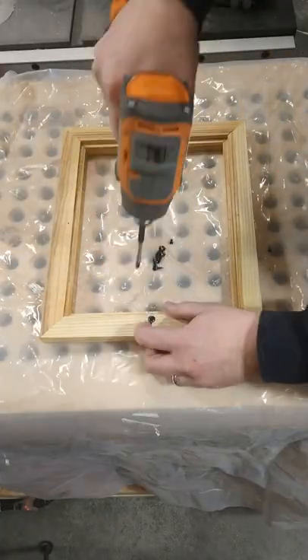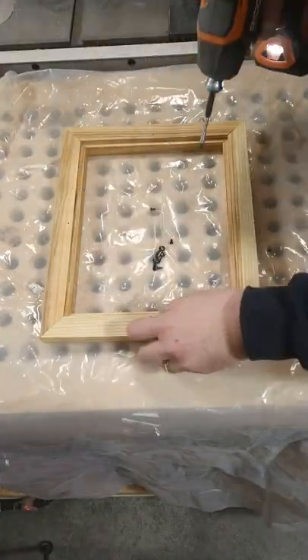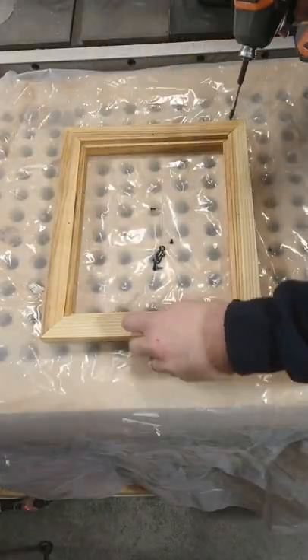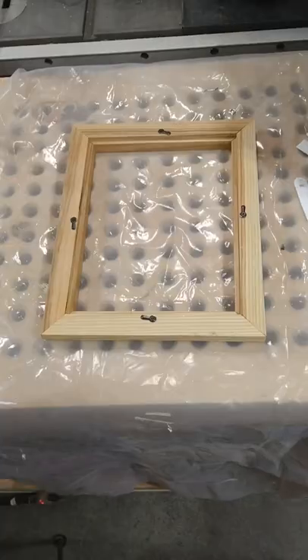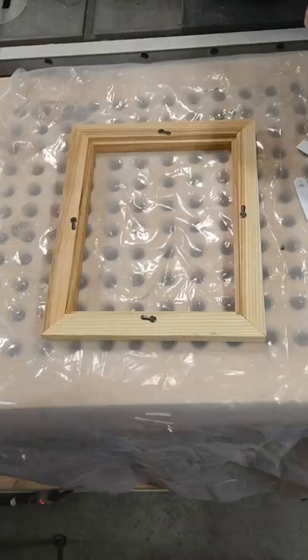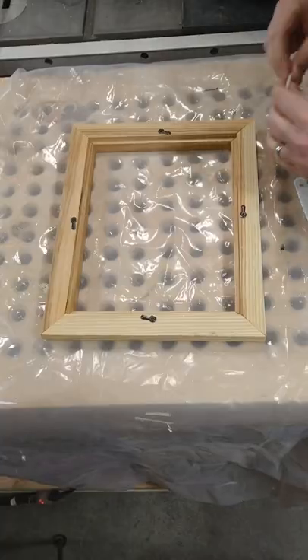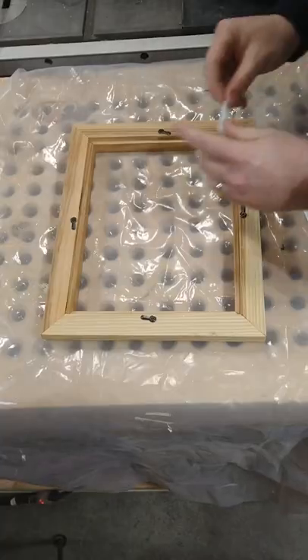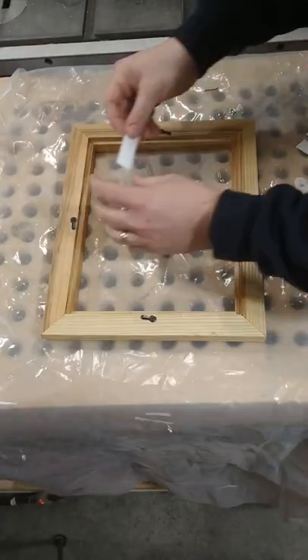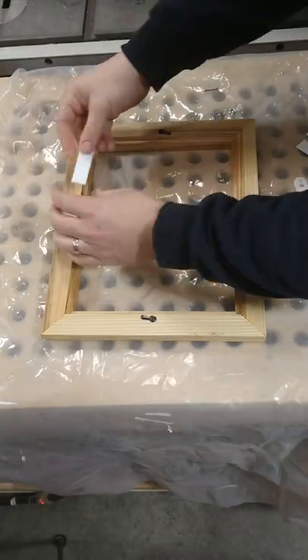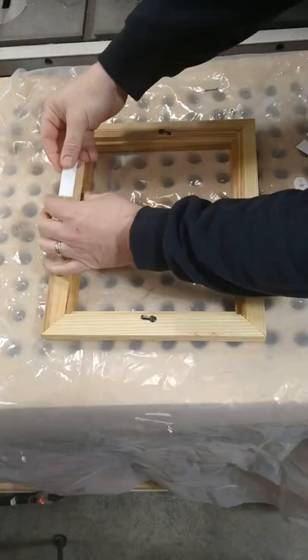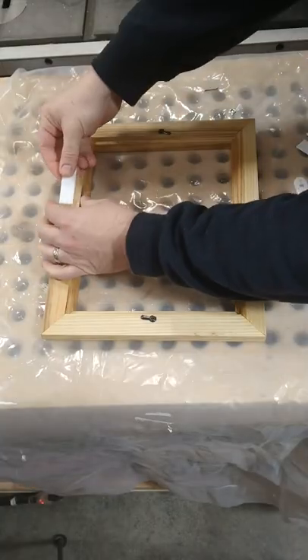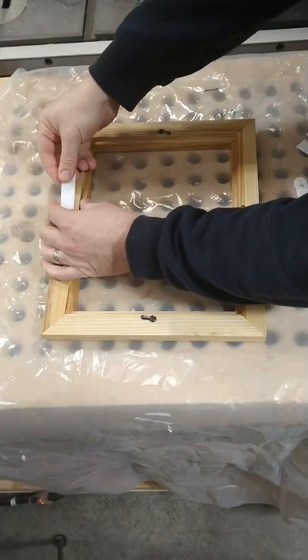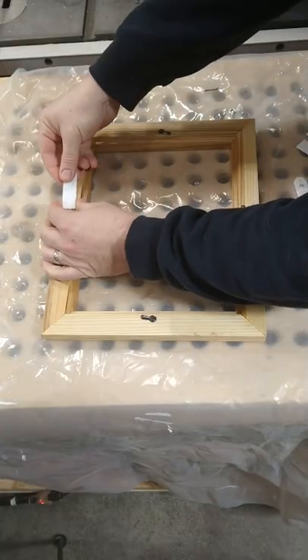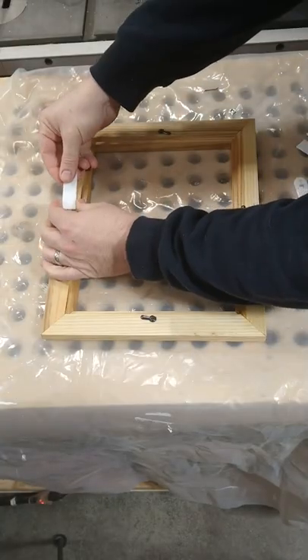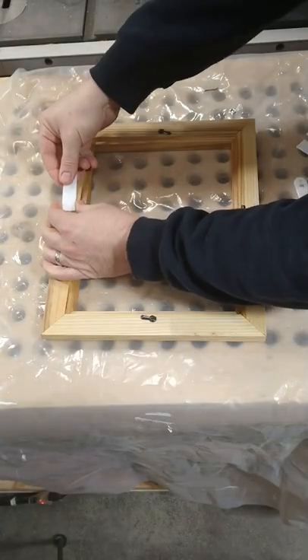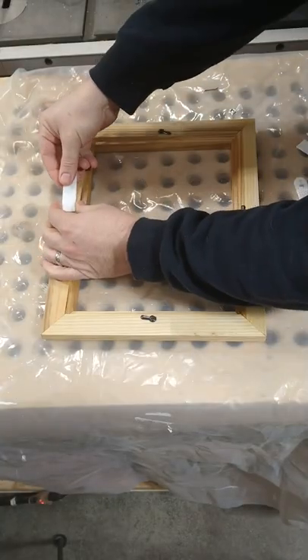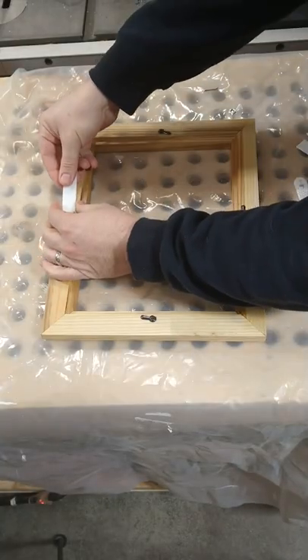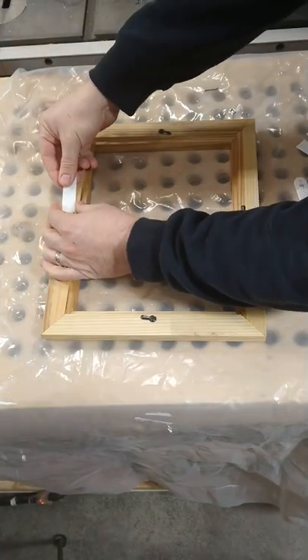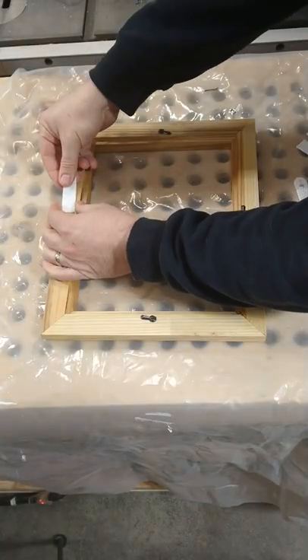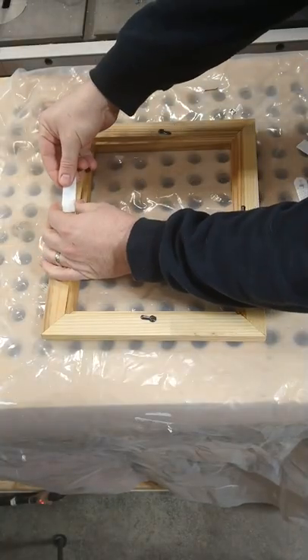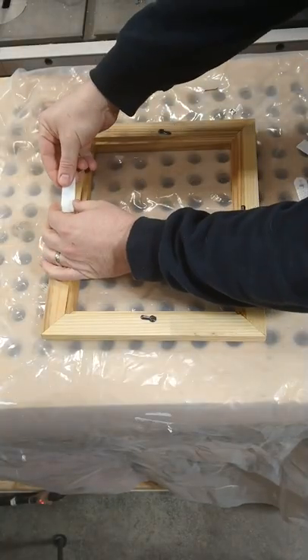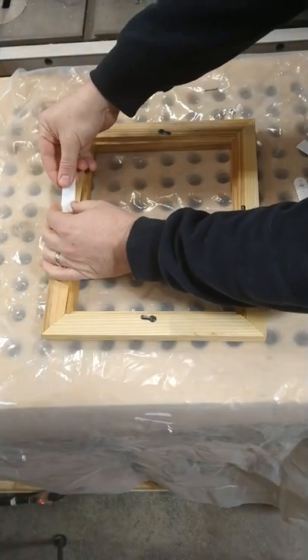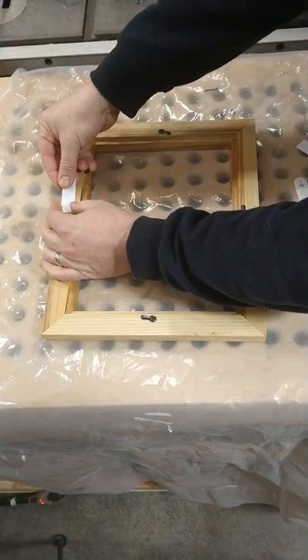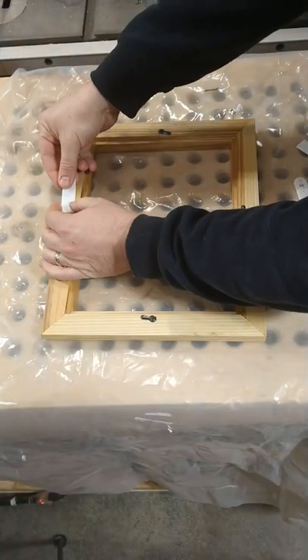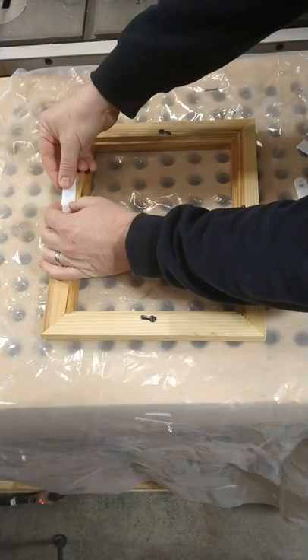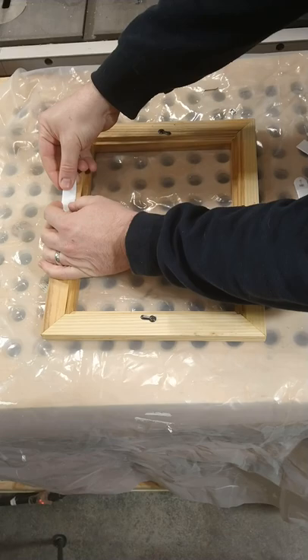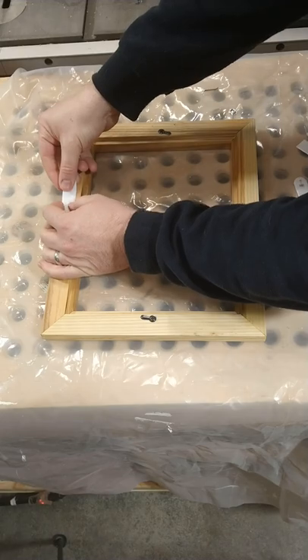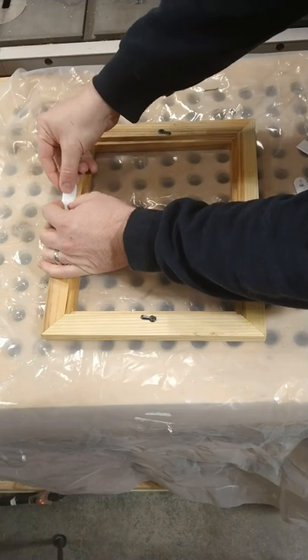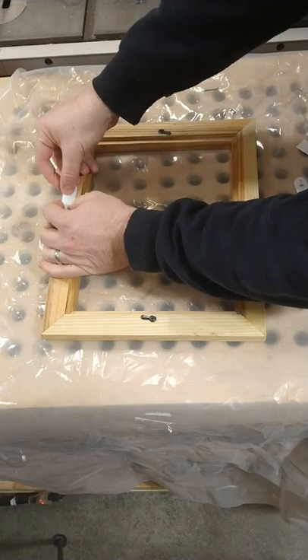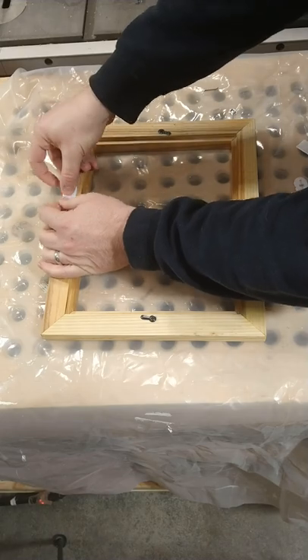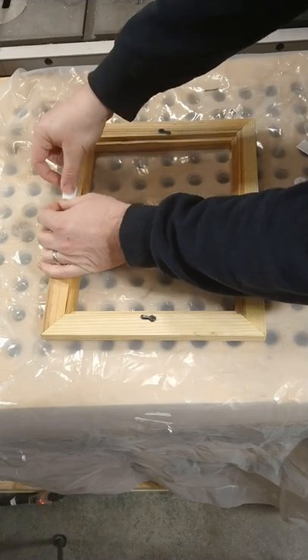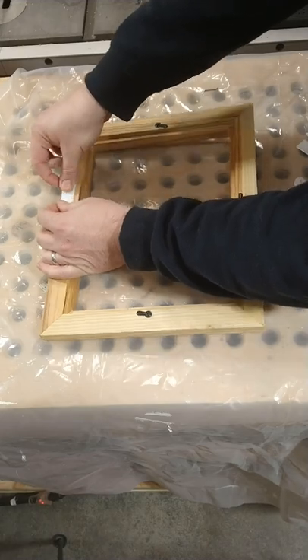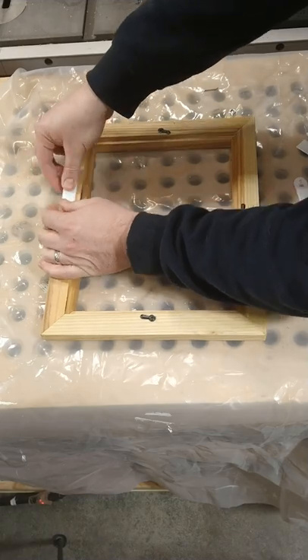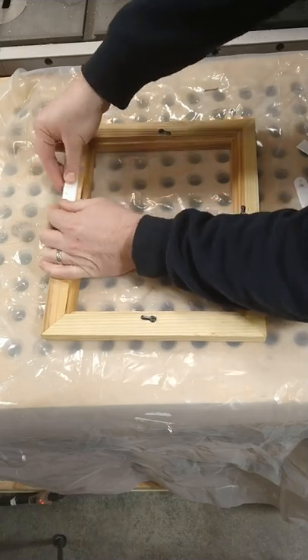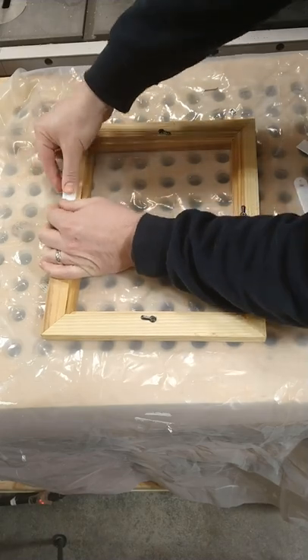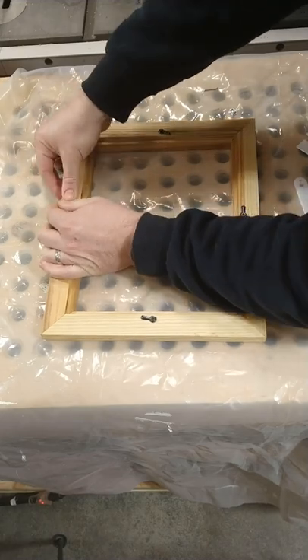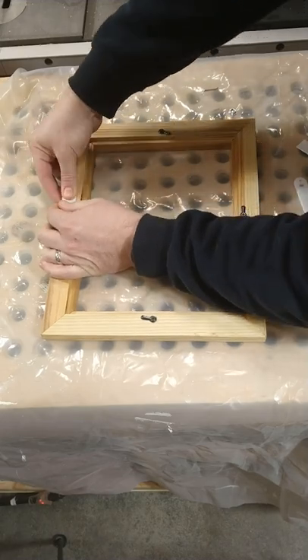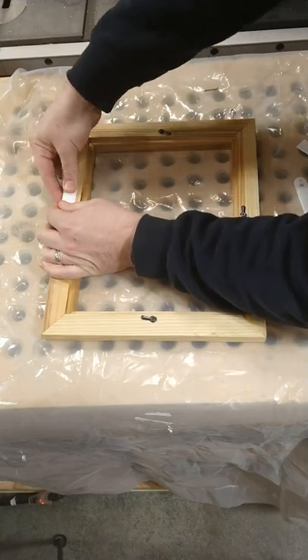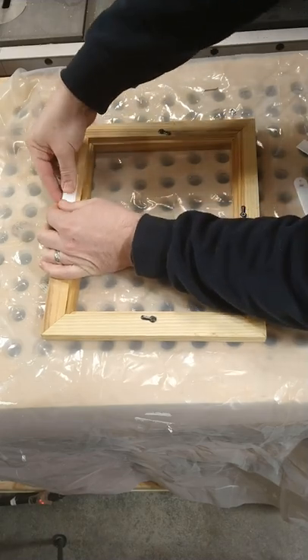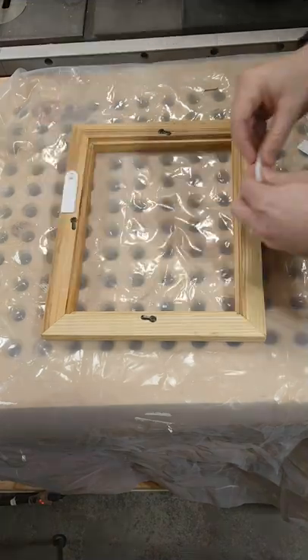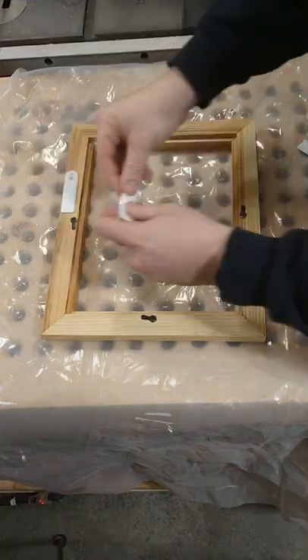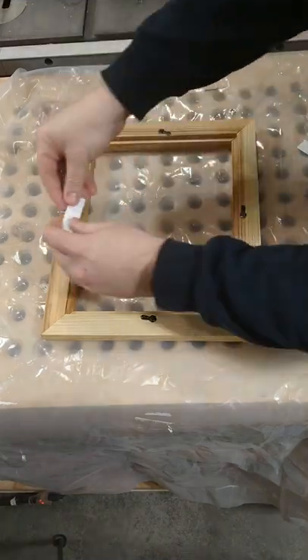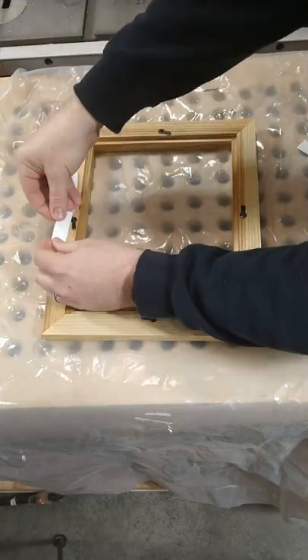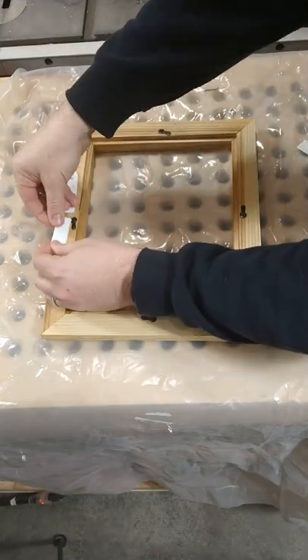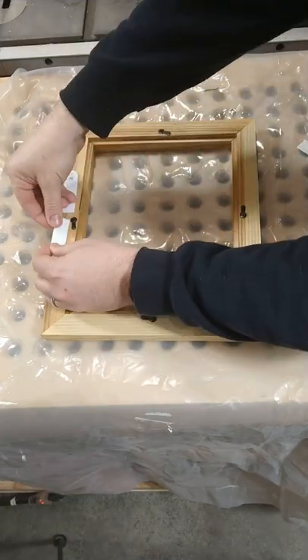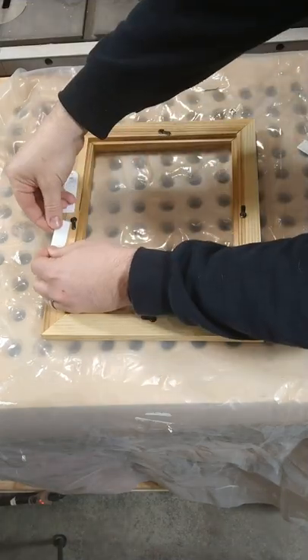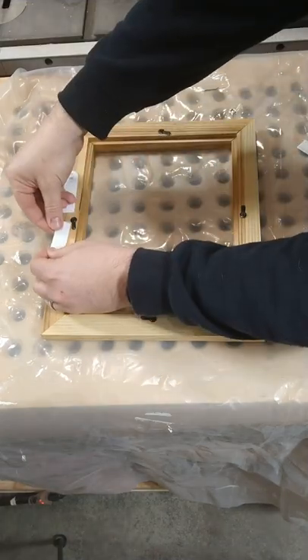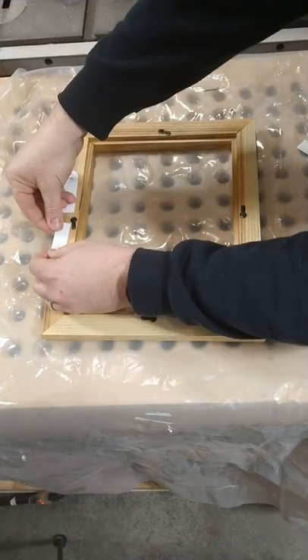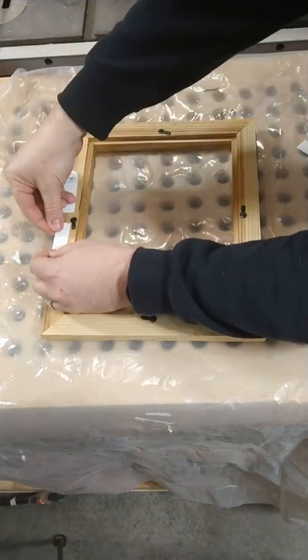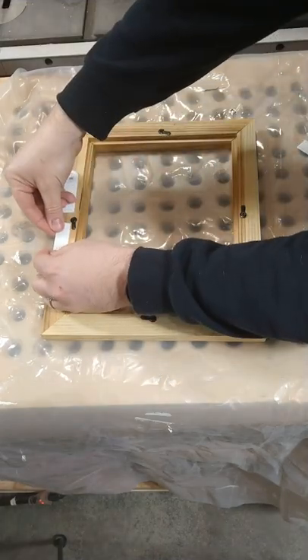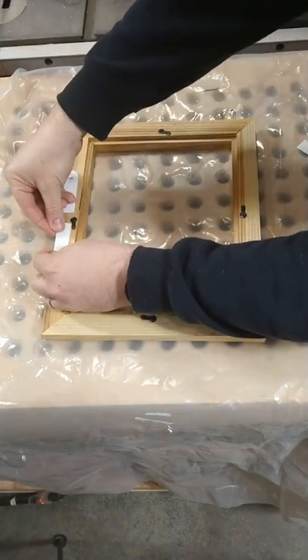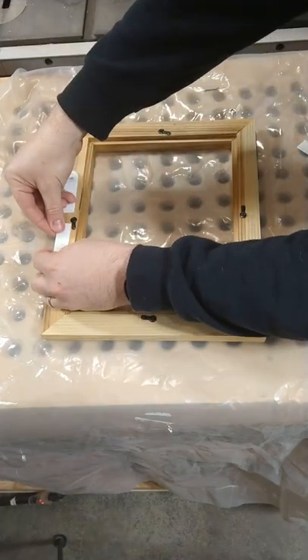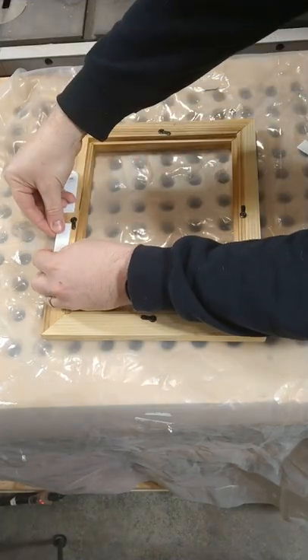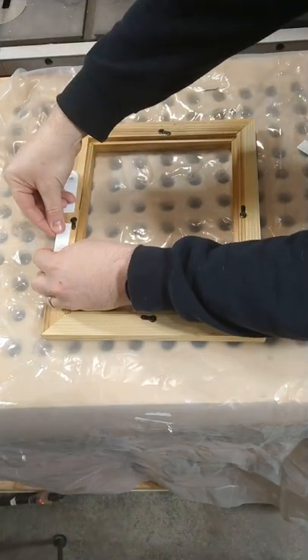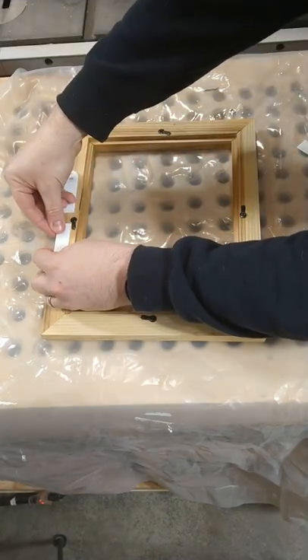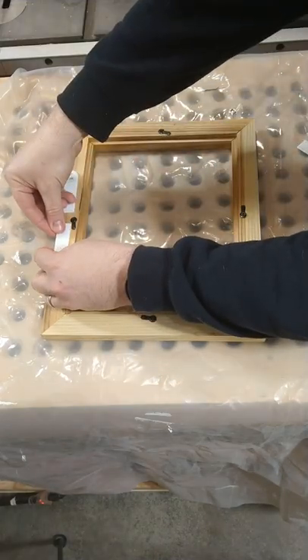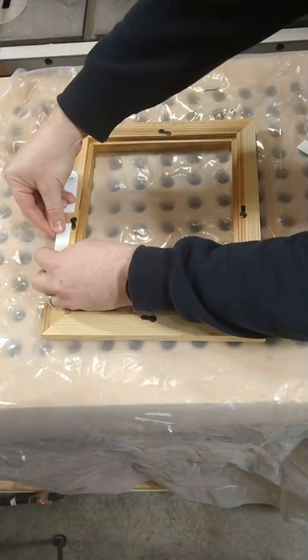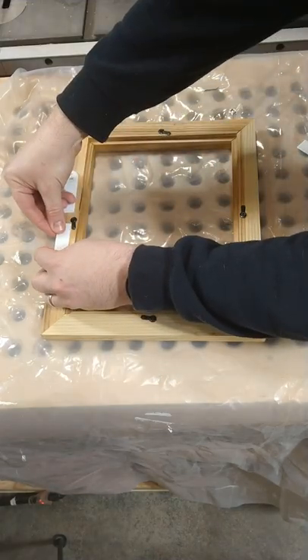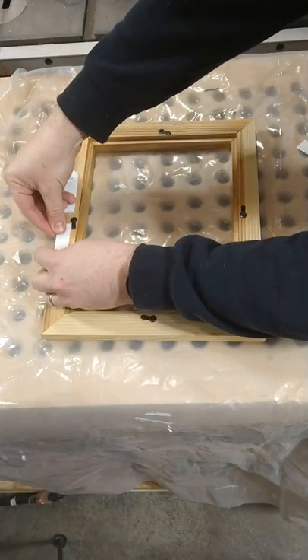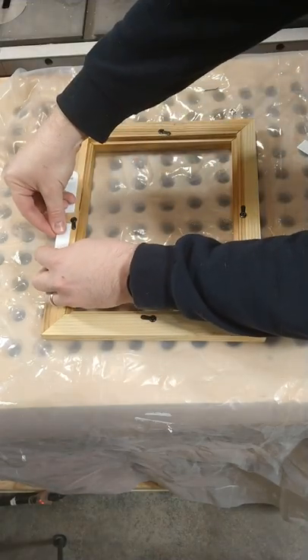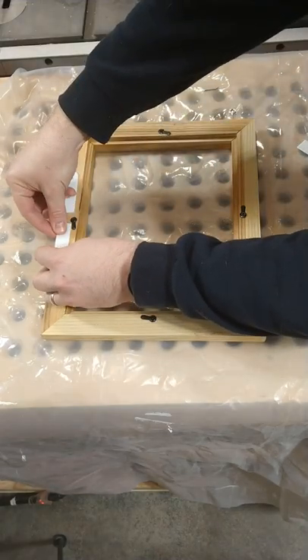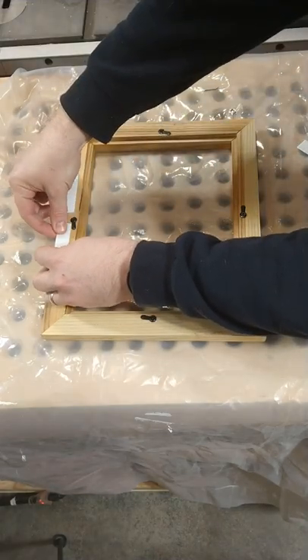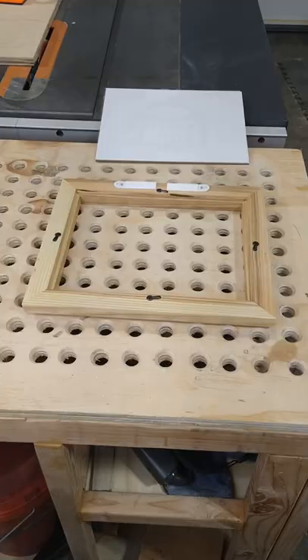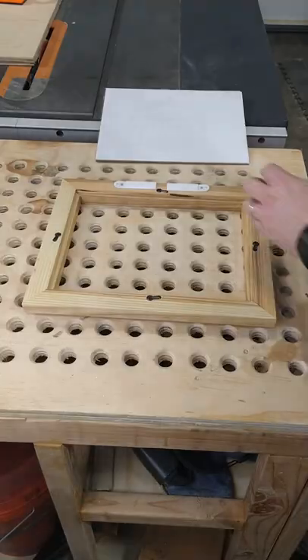For smaller frames, I like to use these command strips. They are super easy to use, they hold well, and they don't leave a hole in the wall.